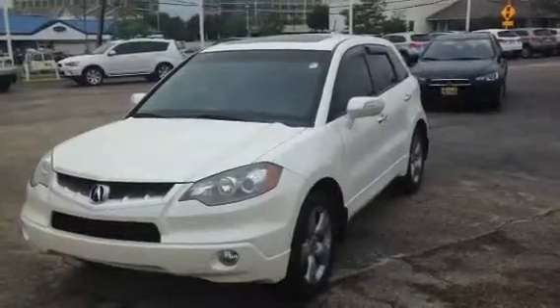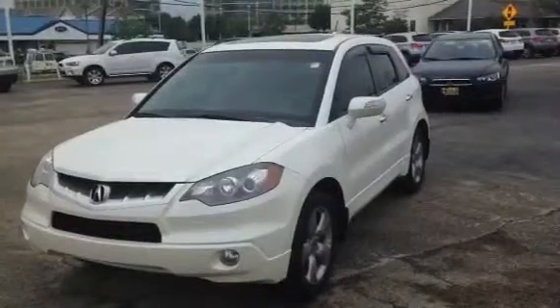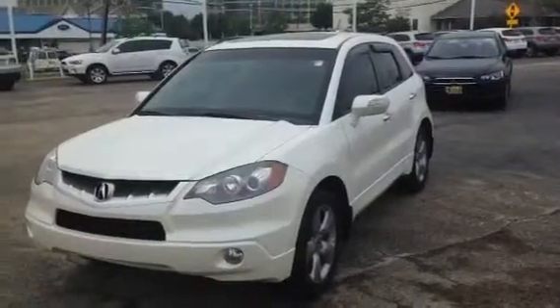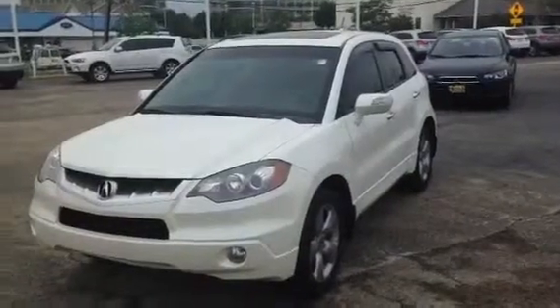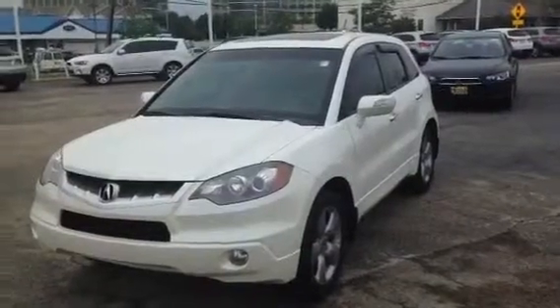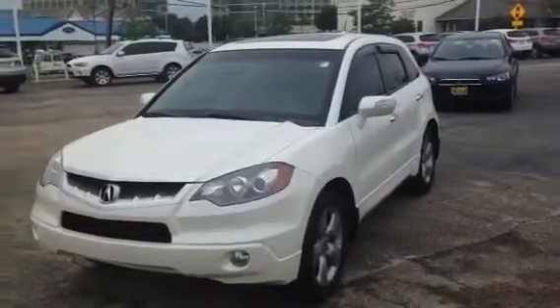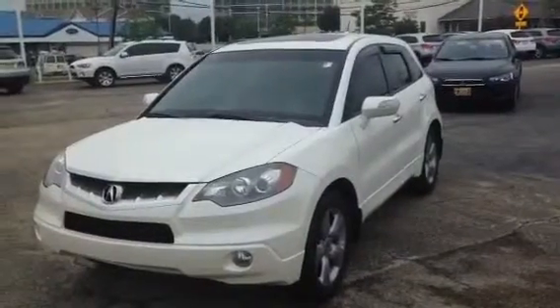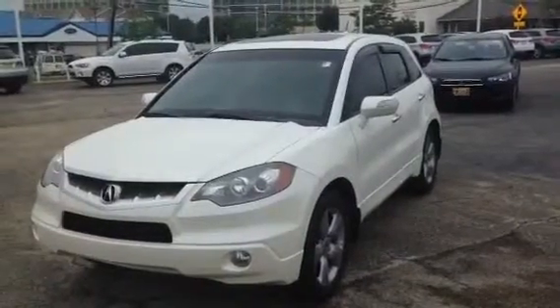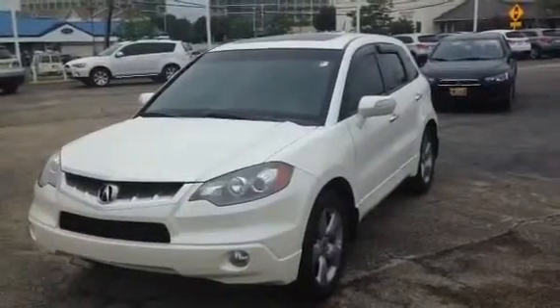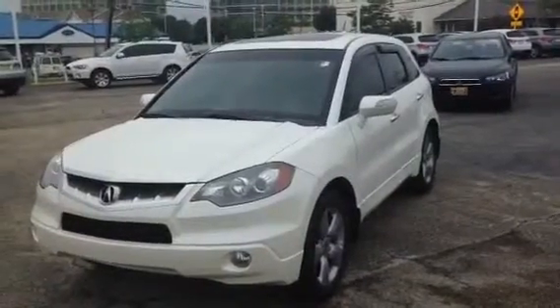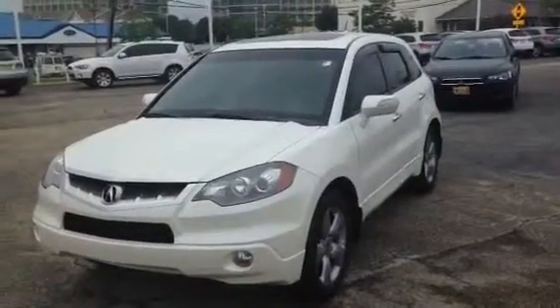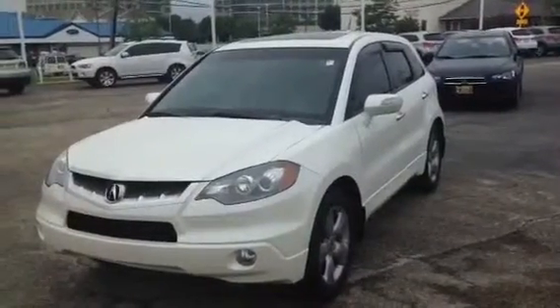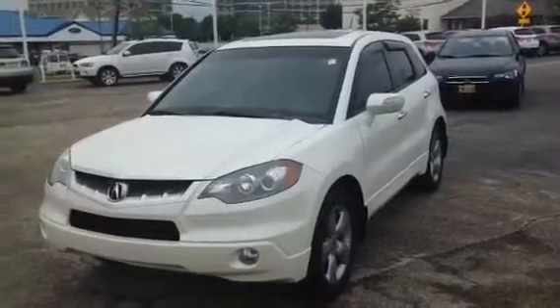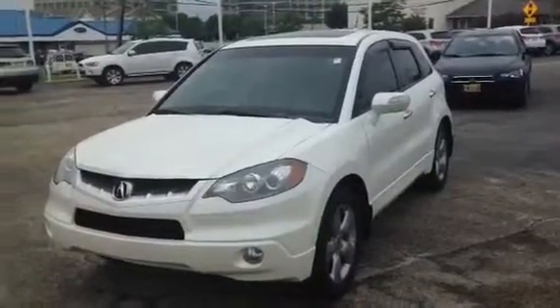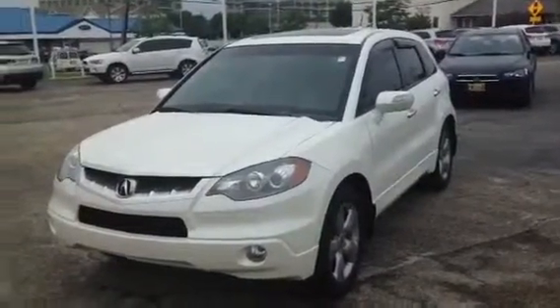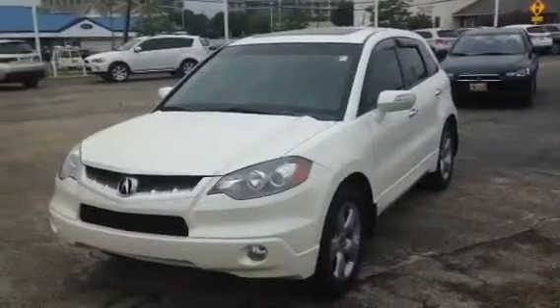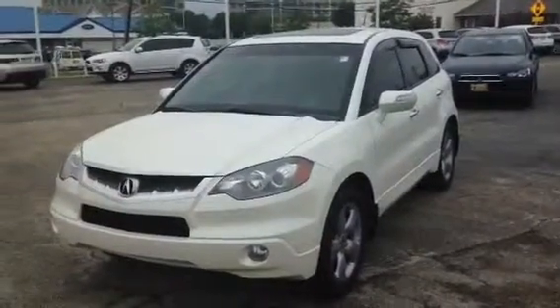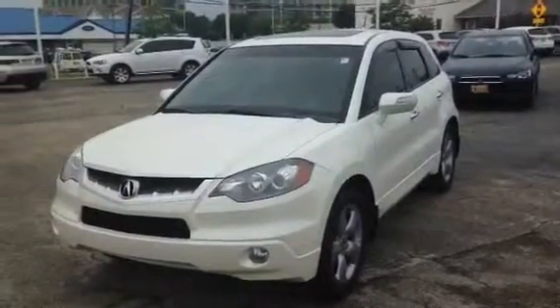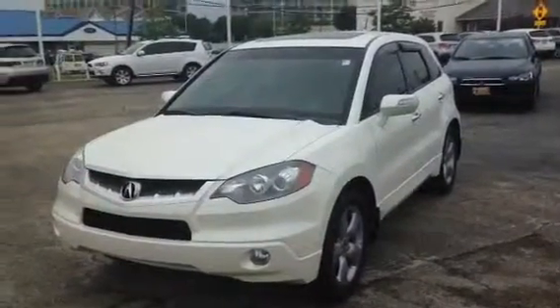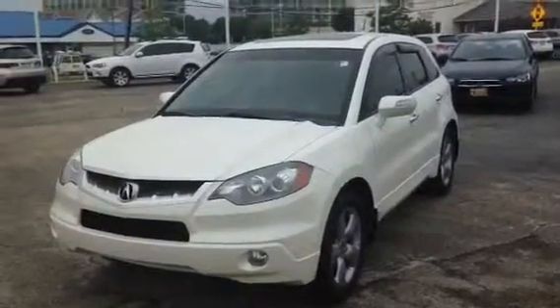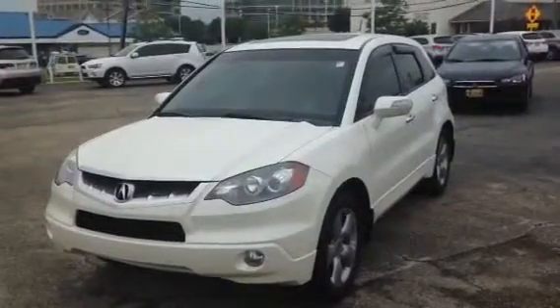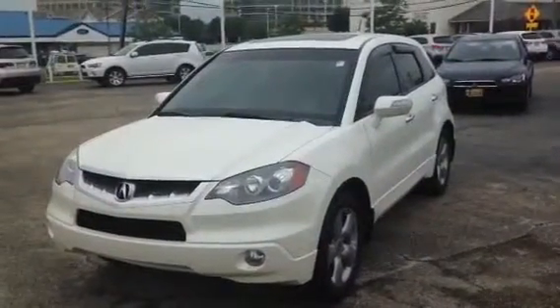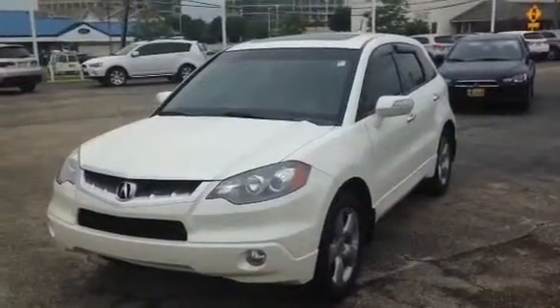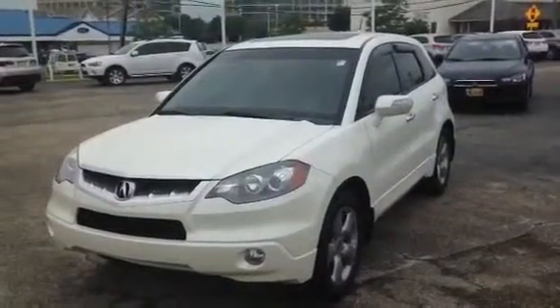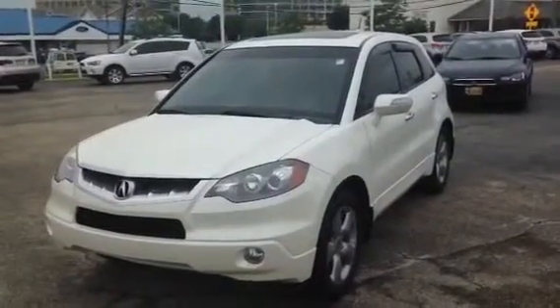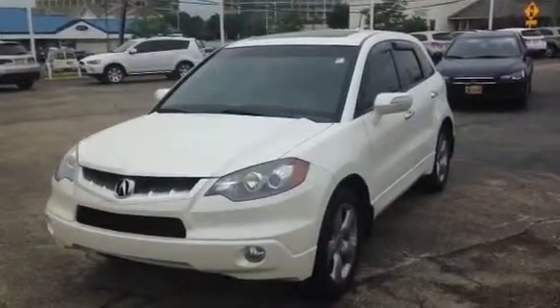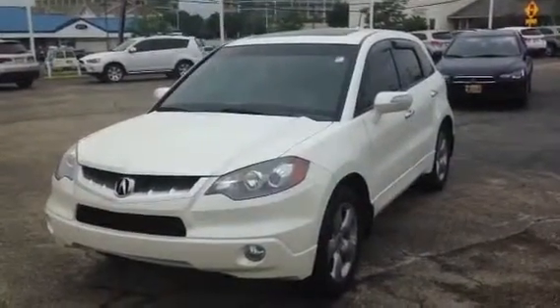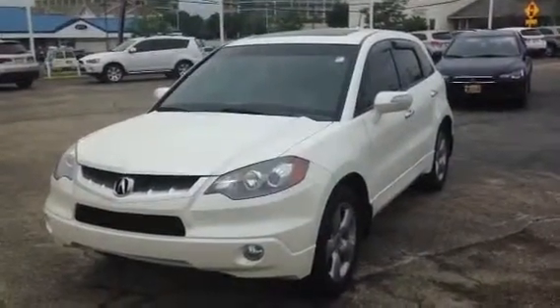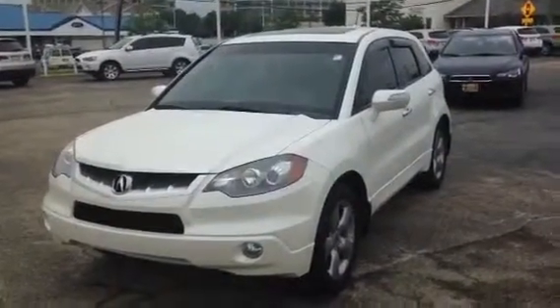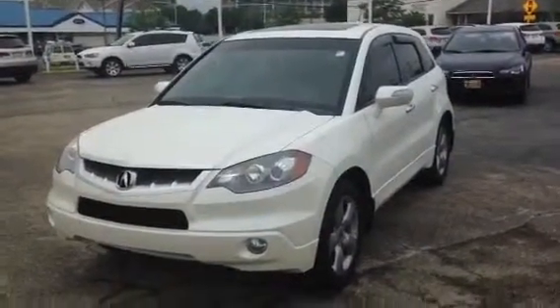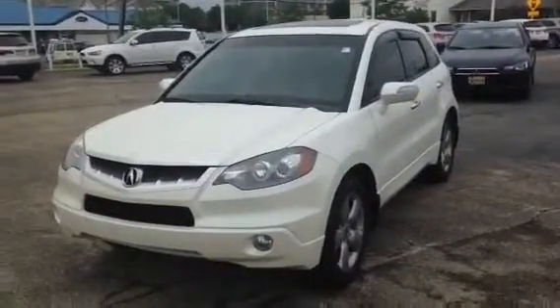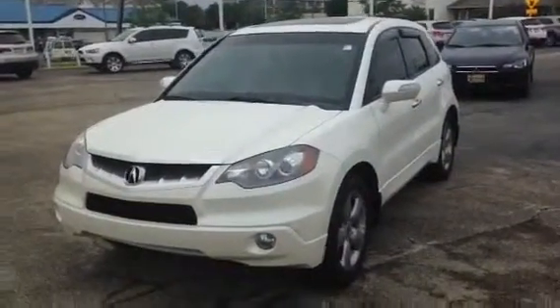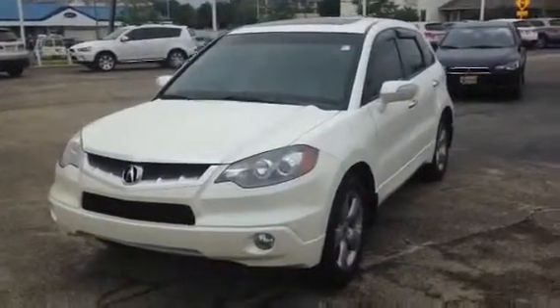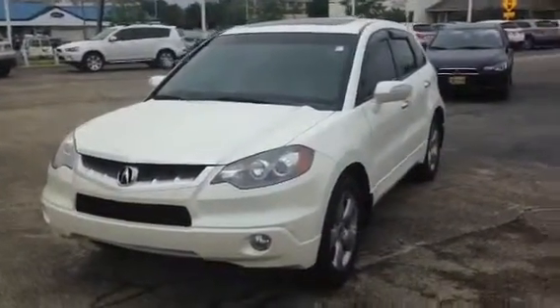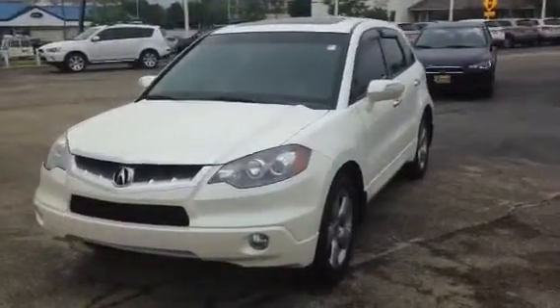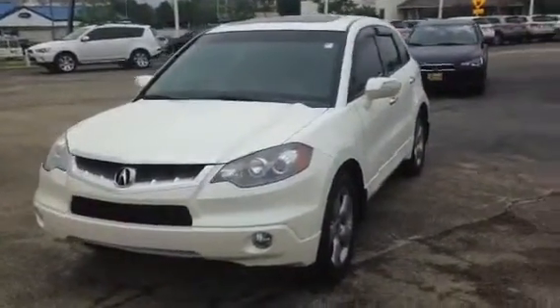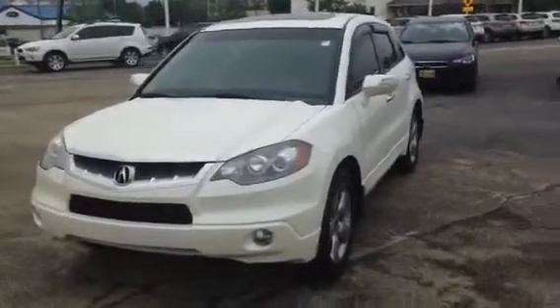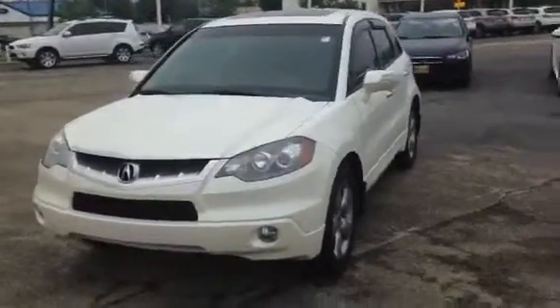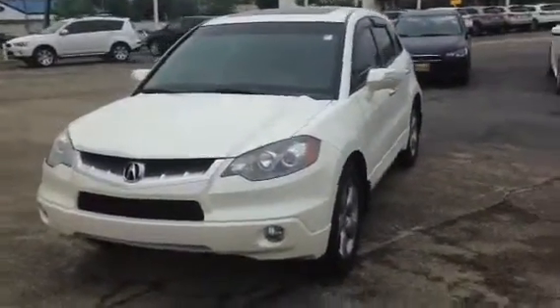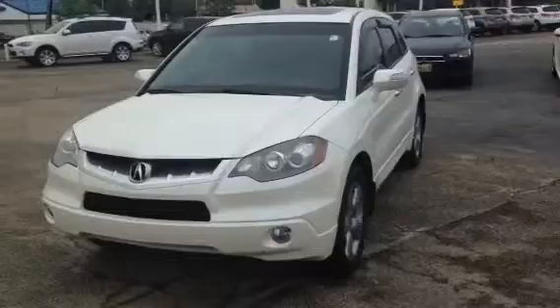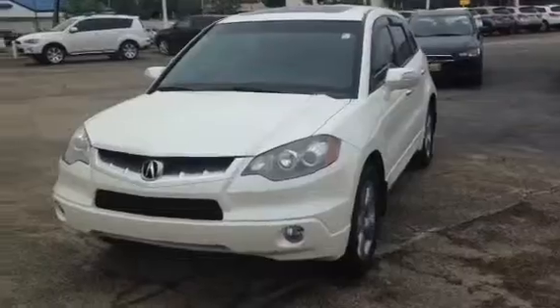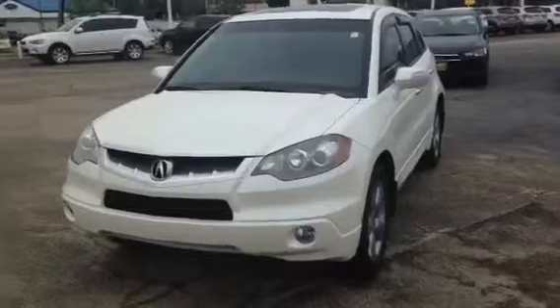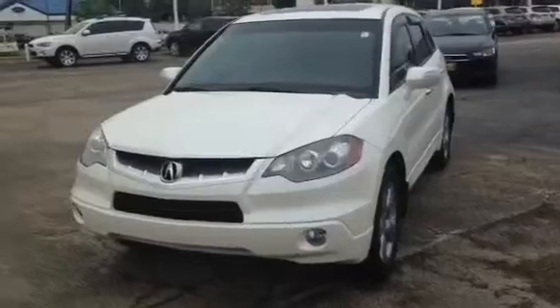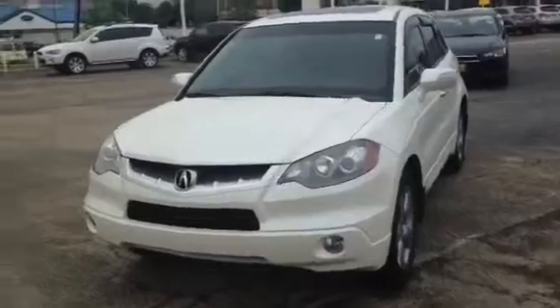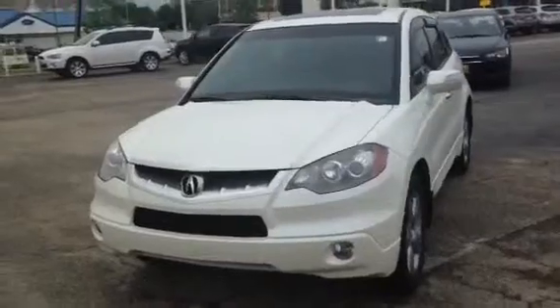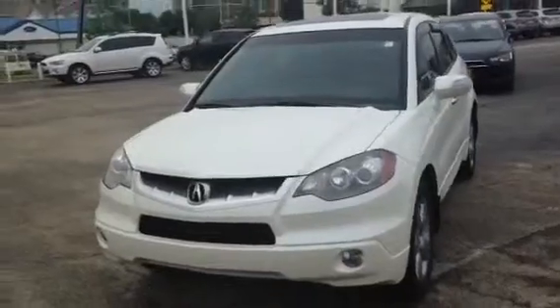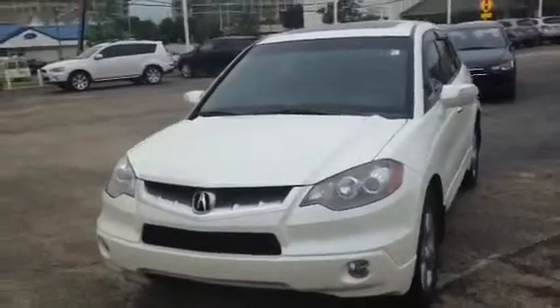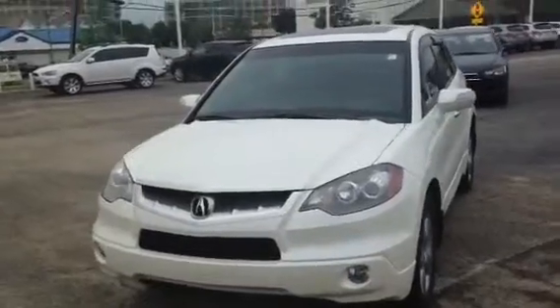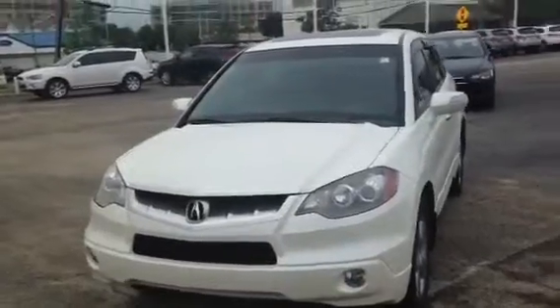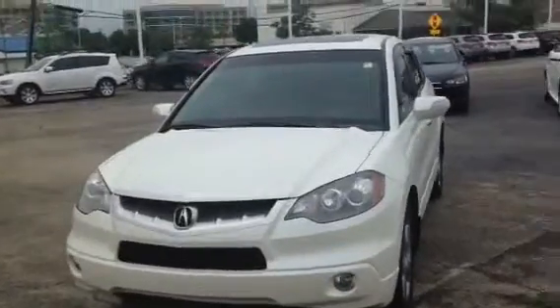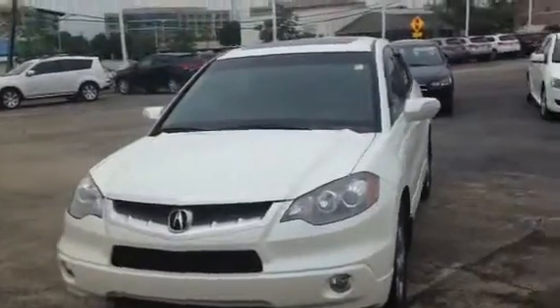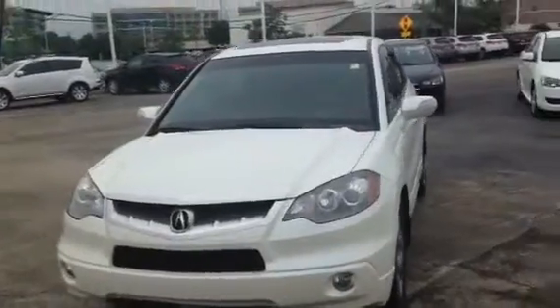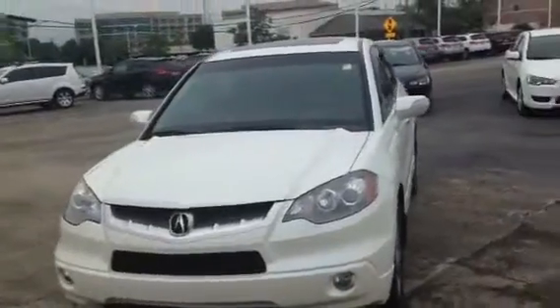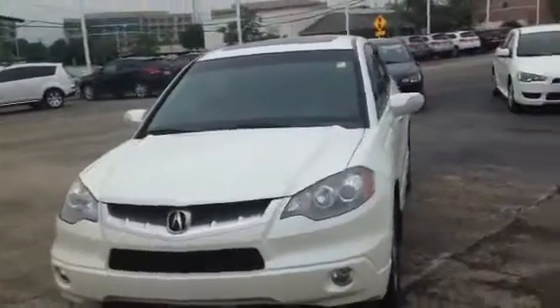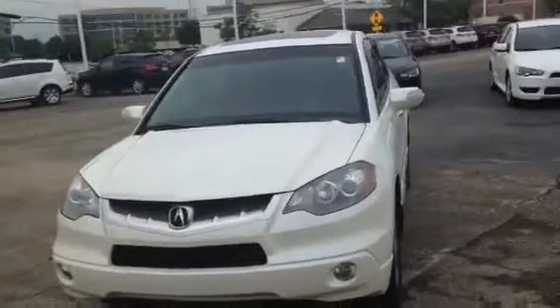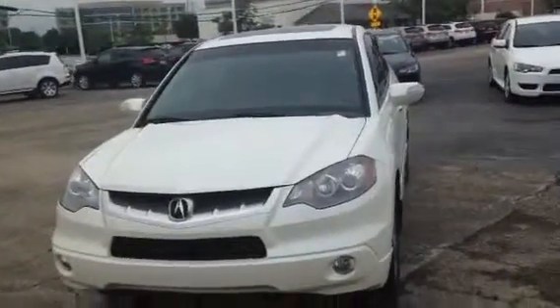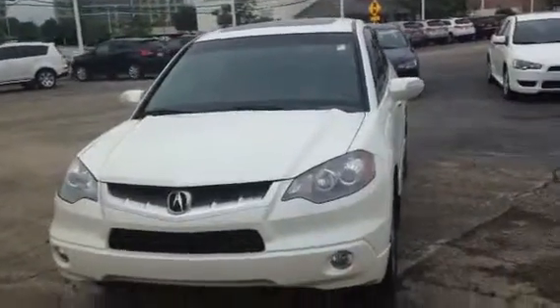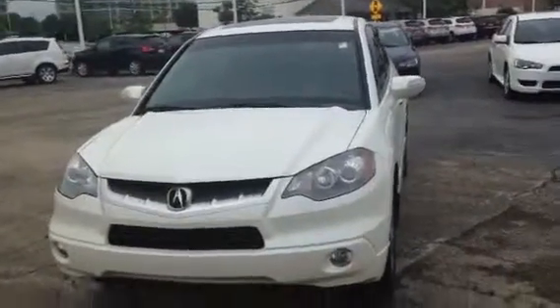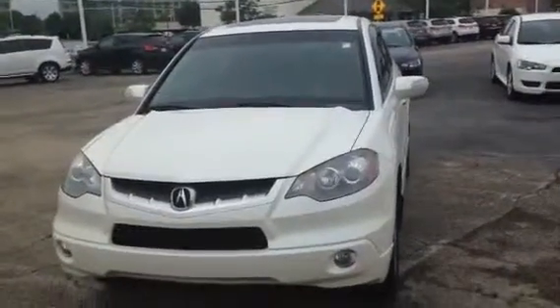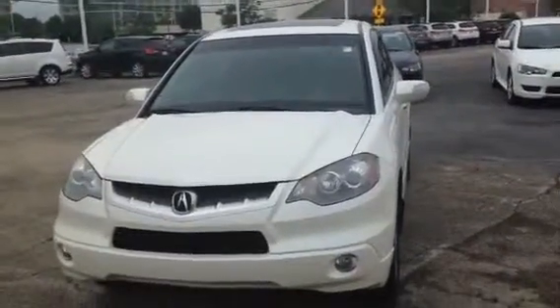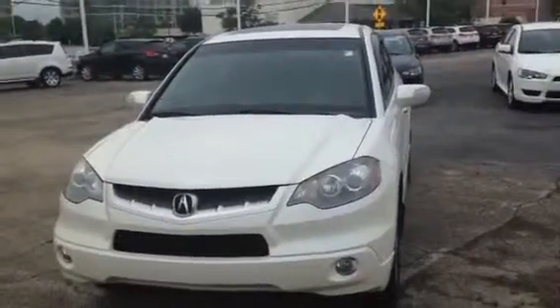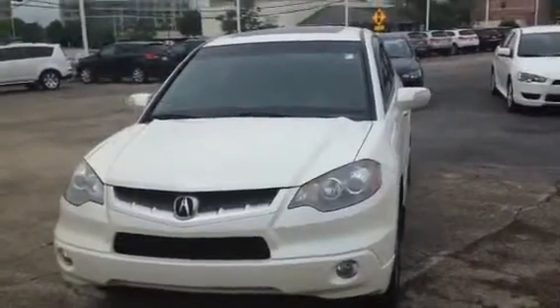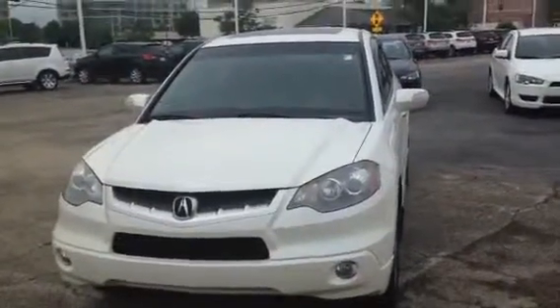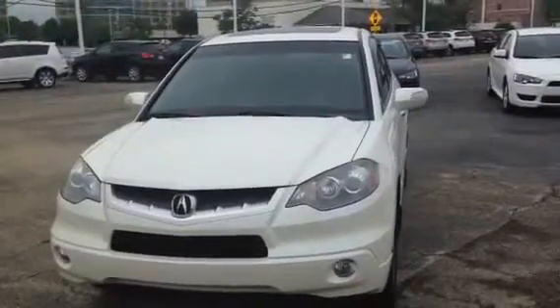Hi, this is AJ over here at Max Mads in Mitsubishi in Donners Grove, and this is a video on our 2008 Acura RDX with the tech package.